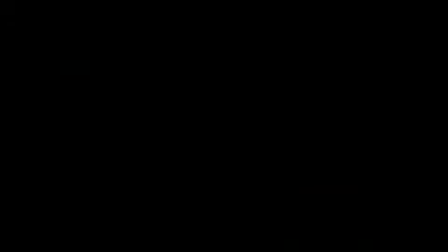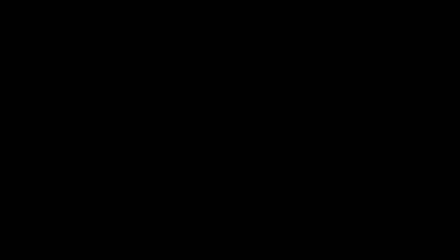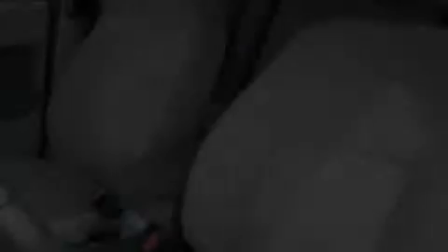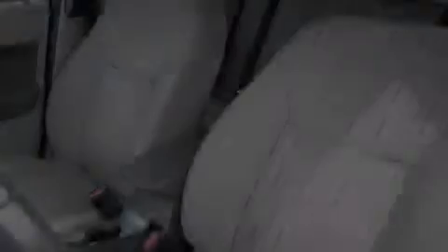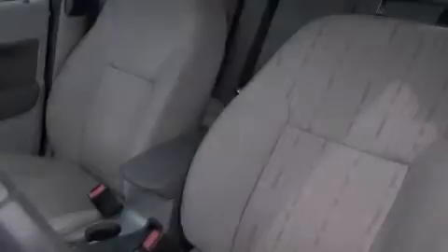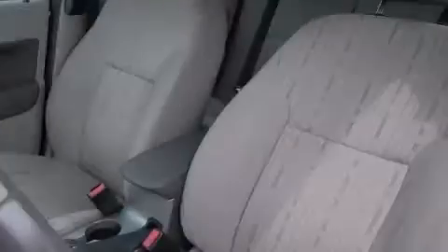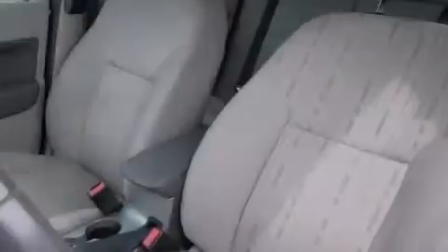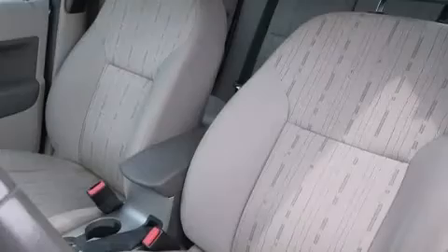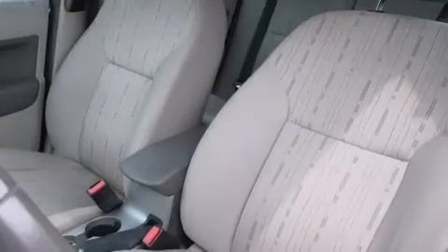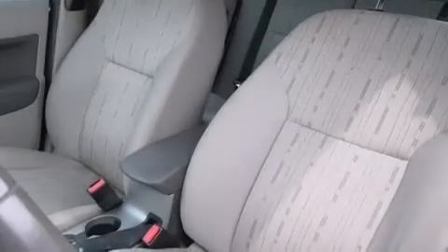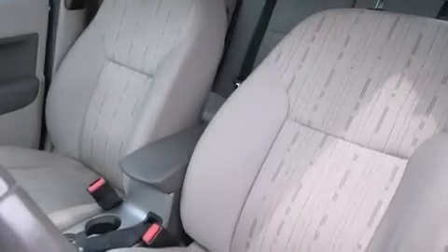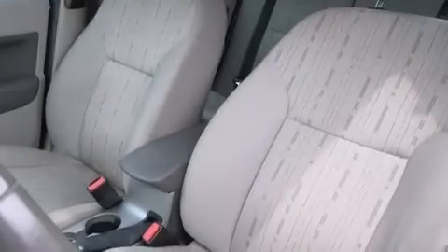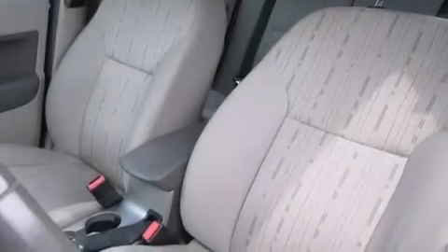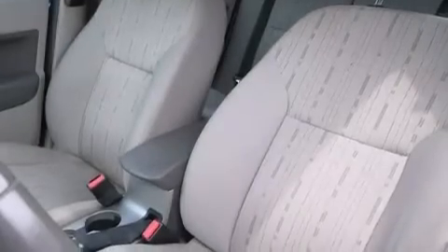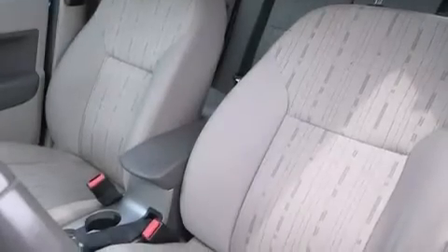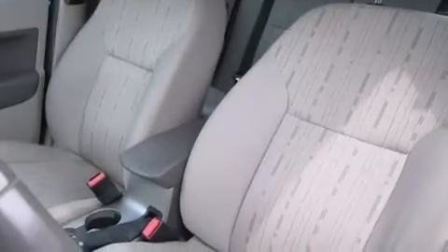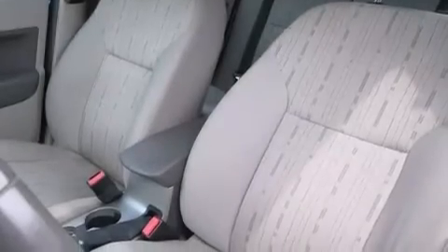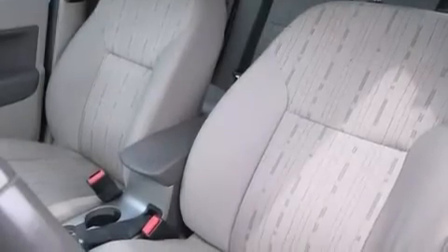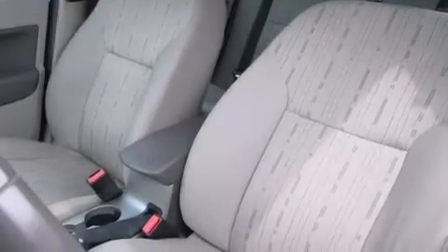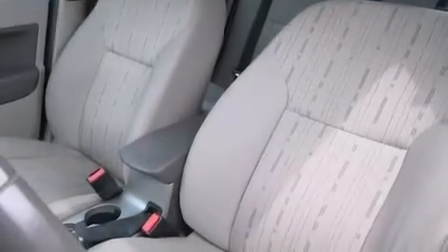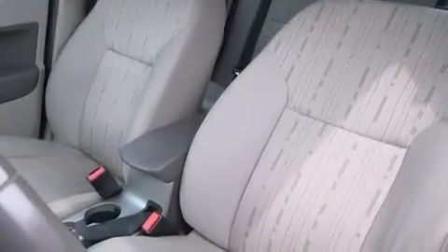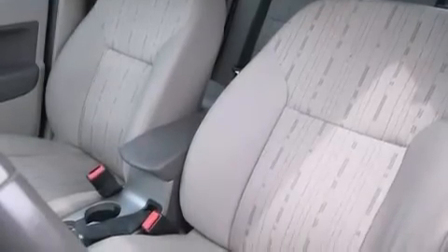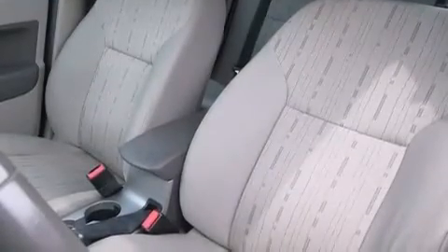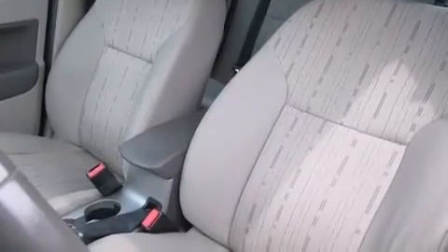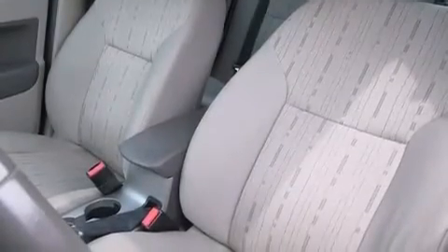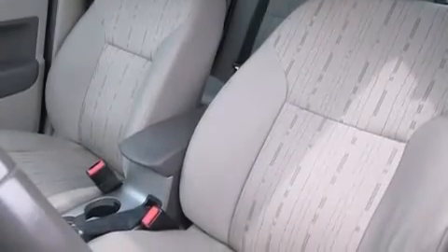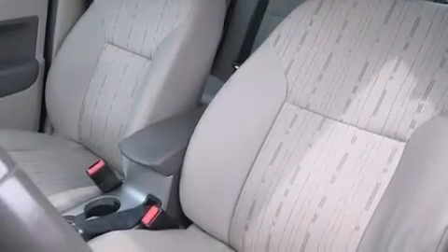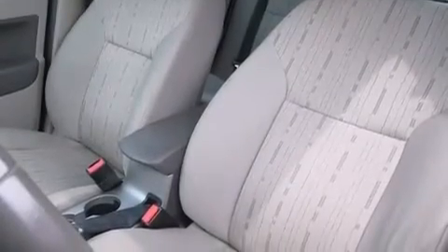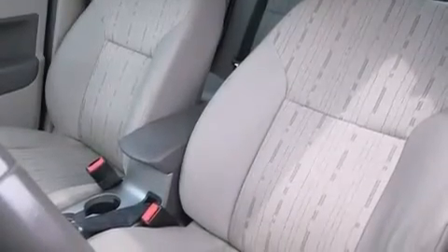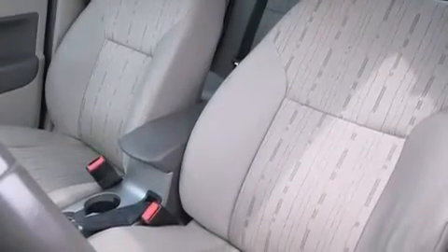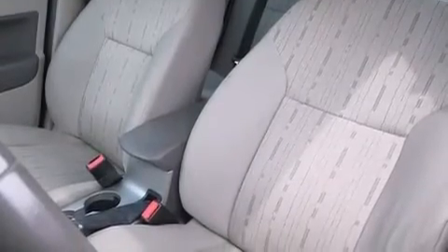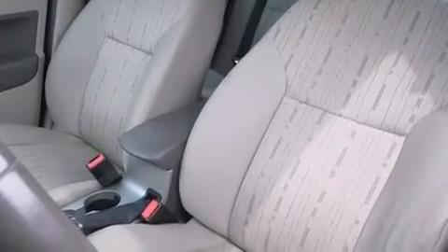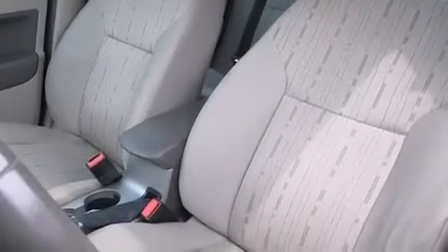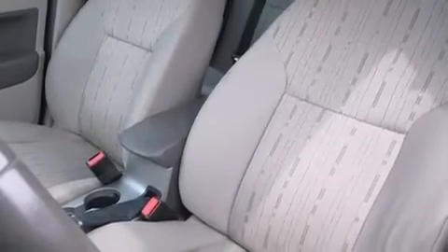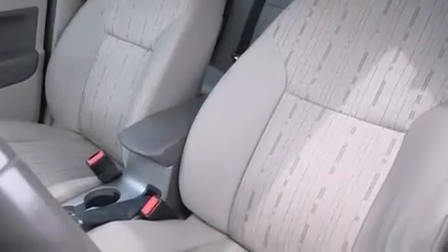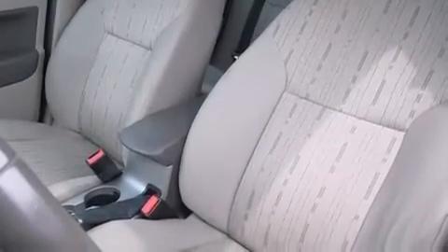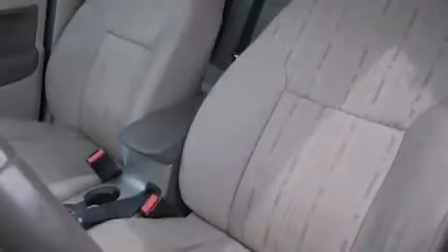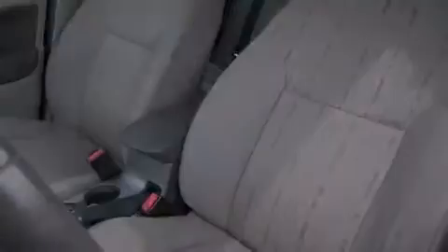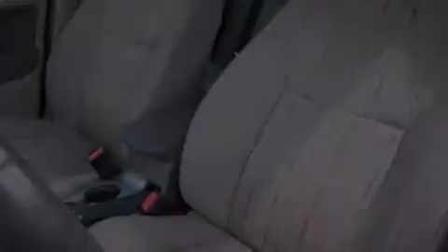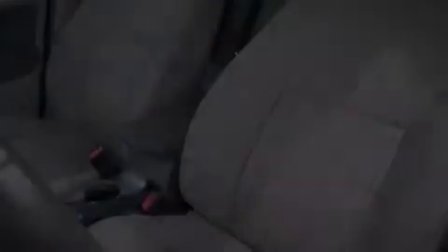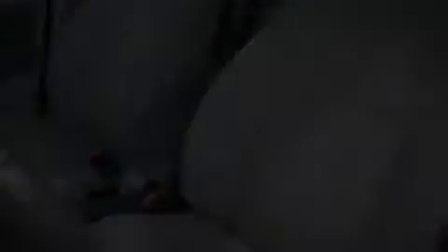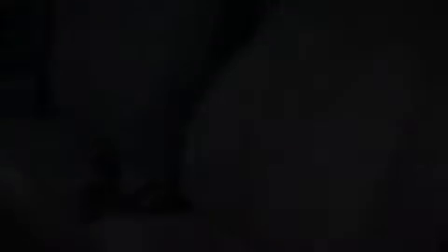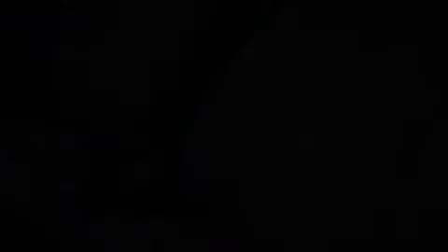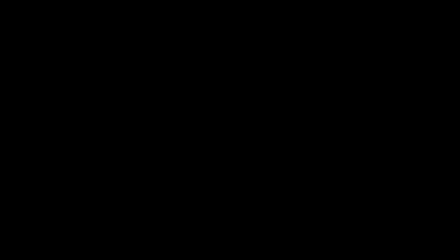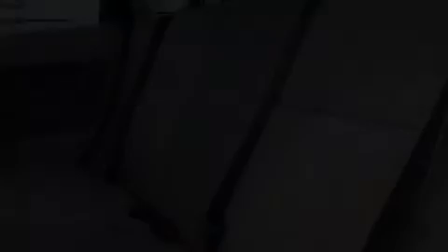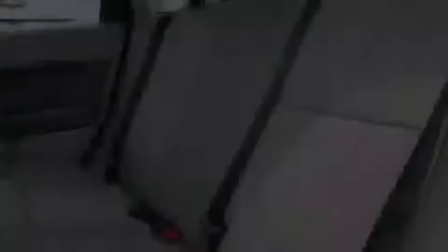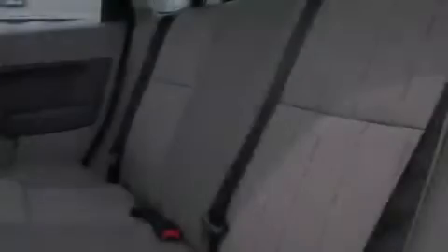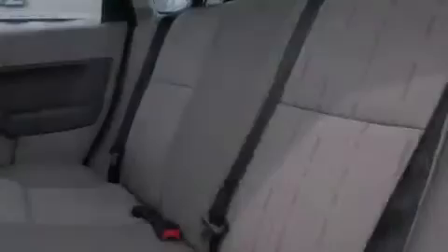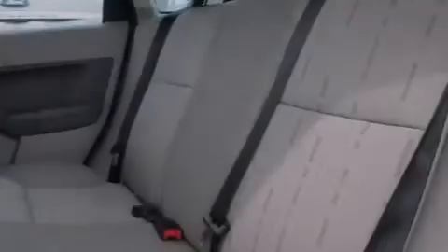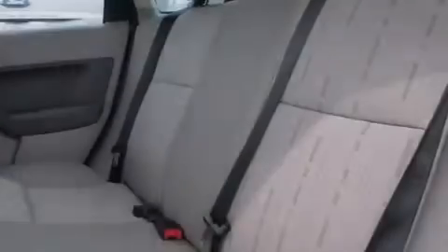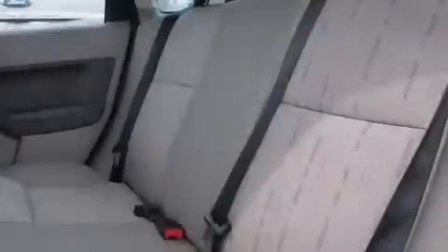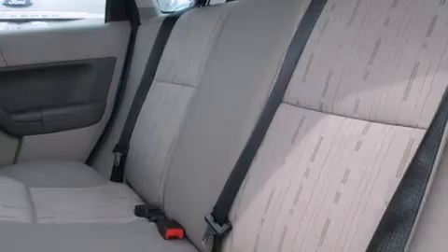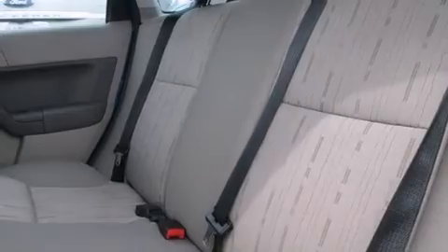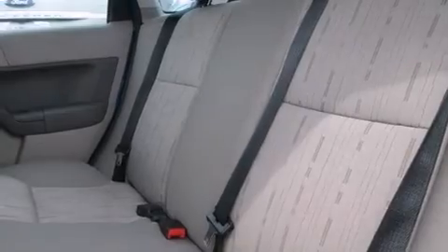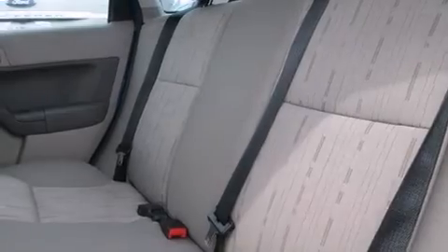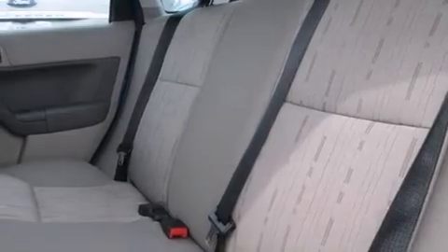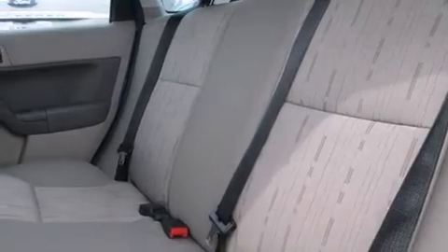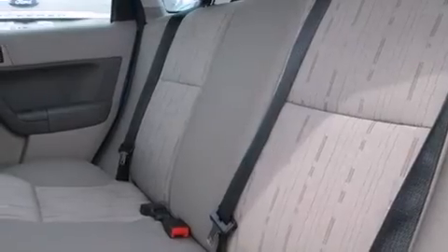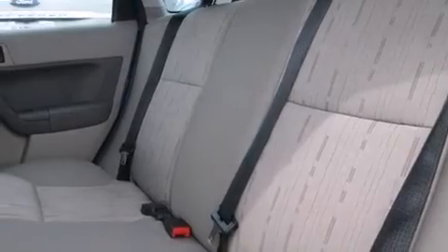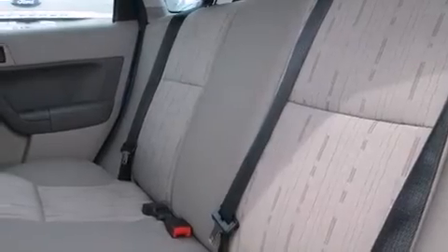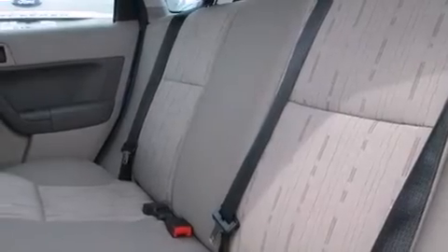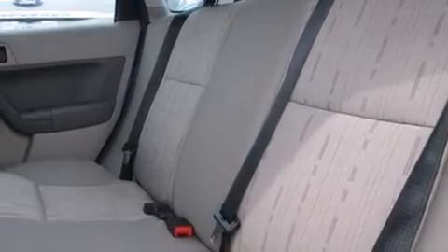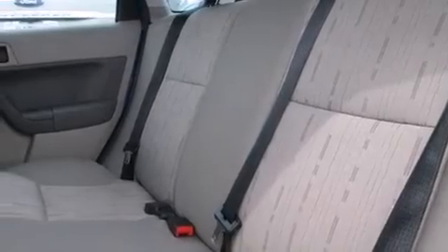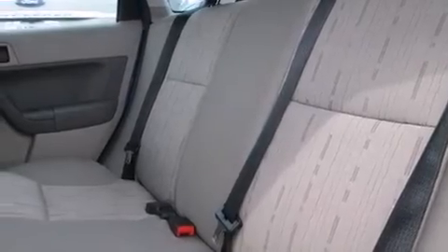Also included are latch-ready child seat anchors, rear seat child-proof door locks, a pass-through rear seat, and an anti-theft protection system.